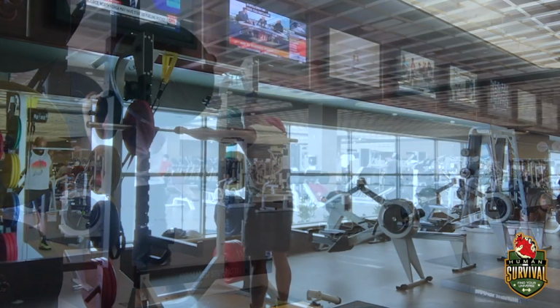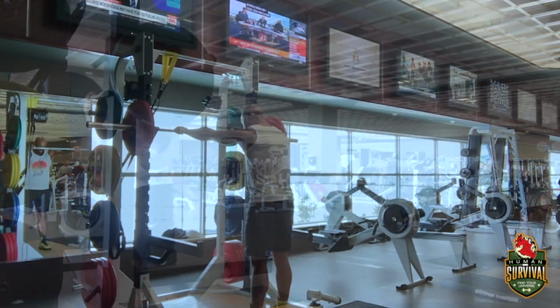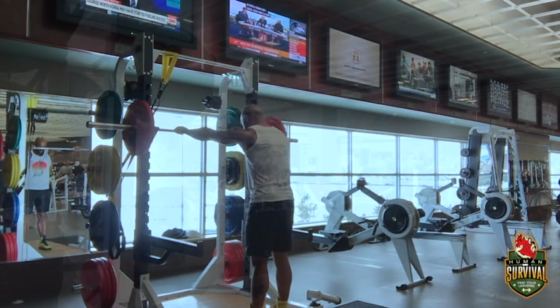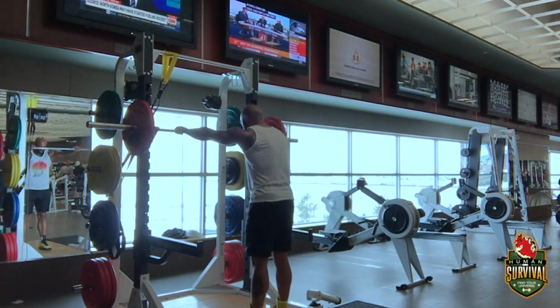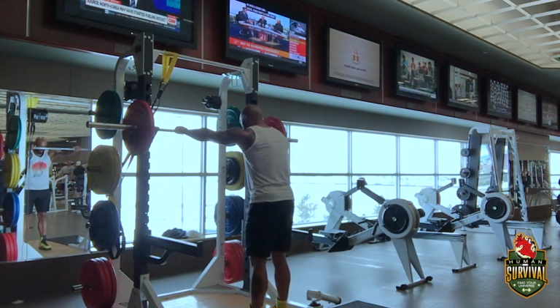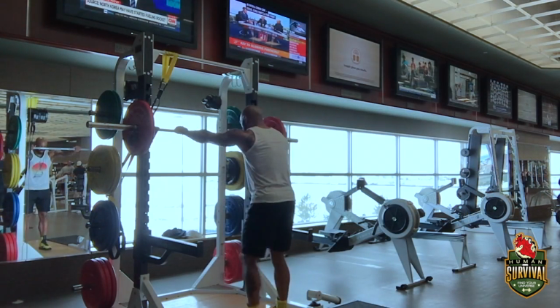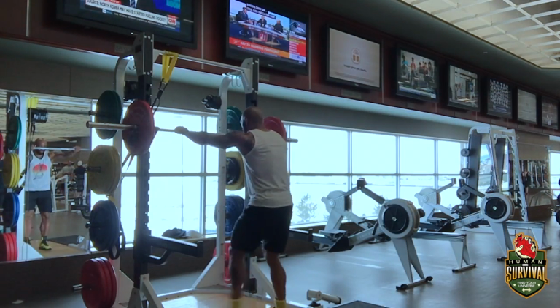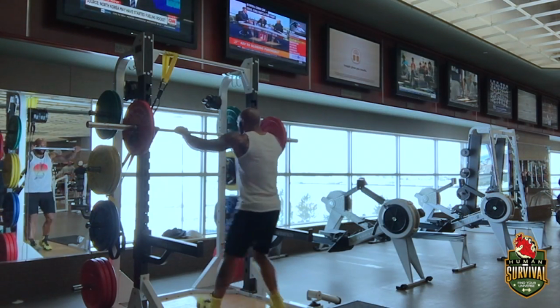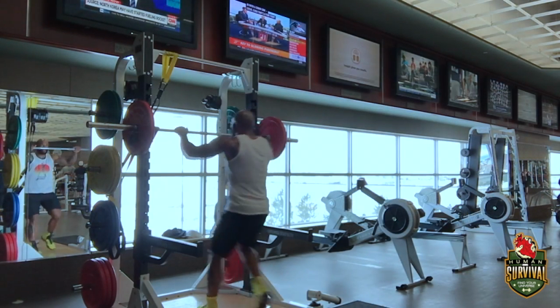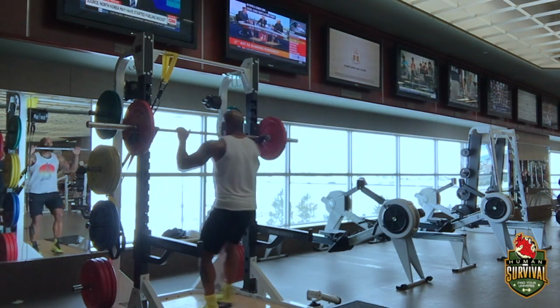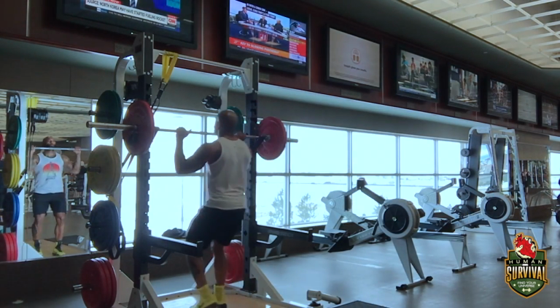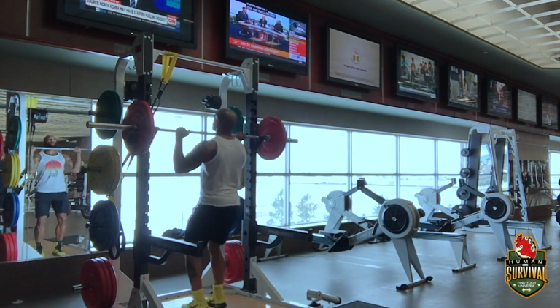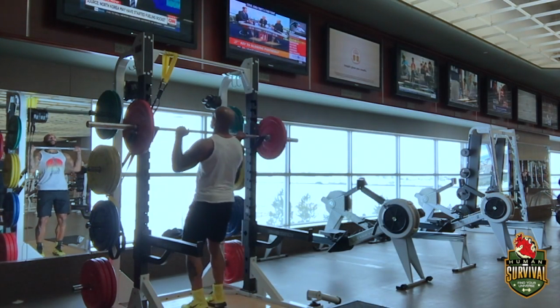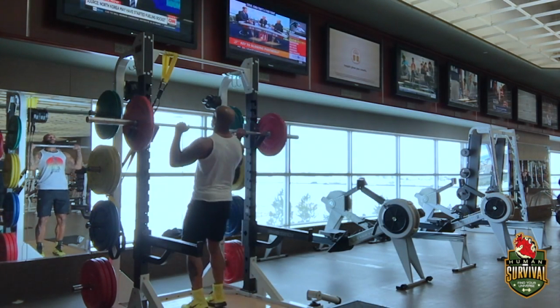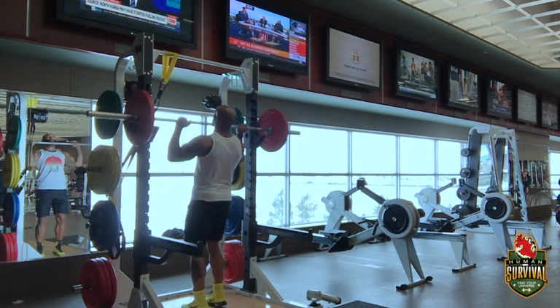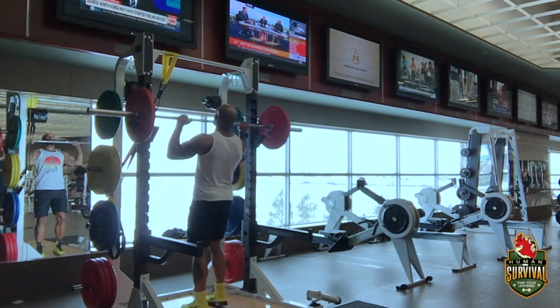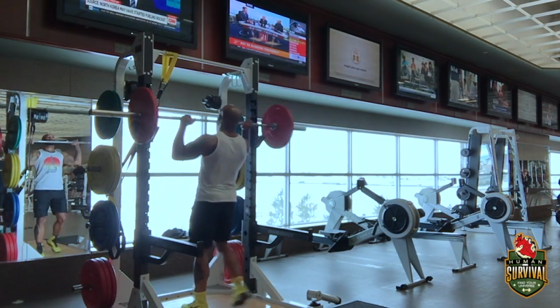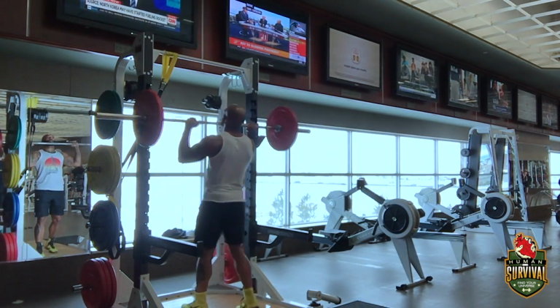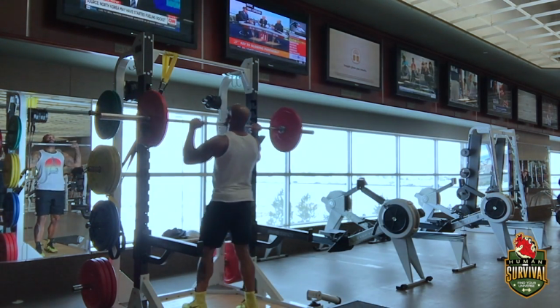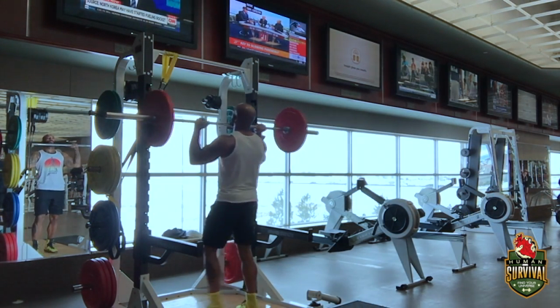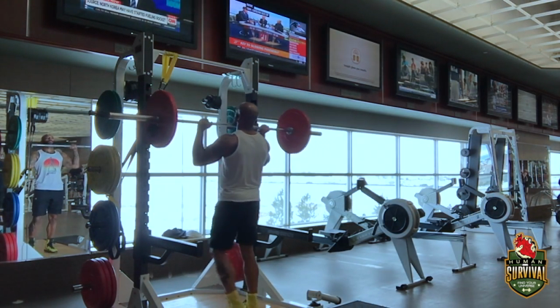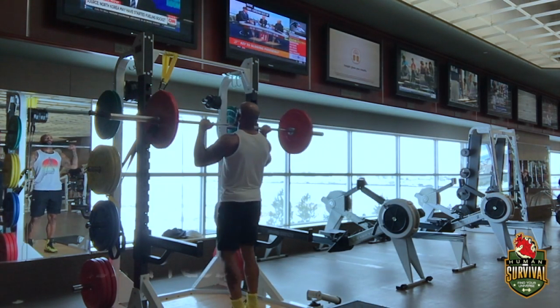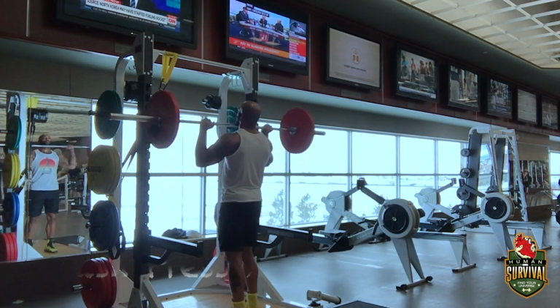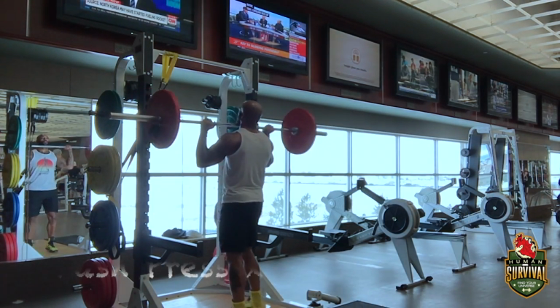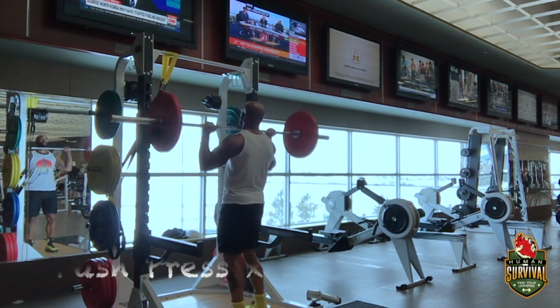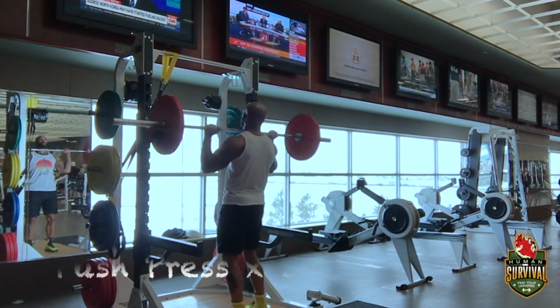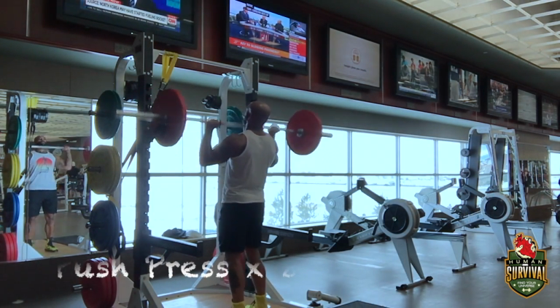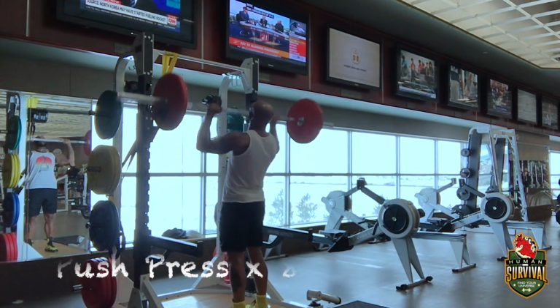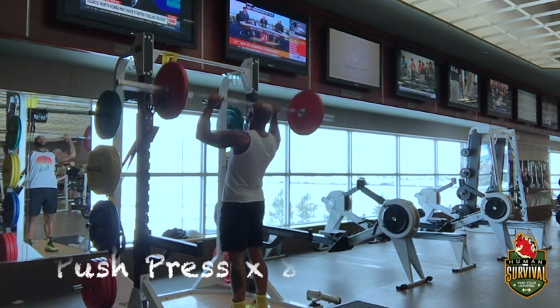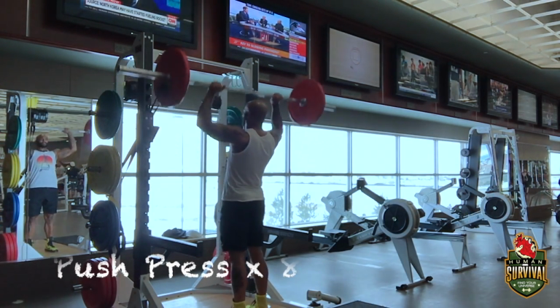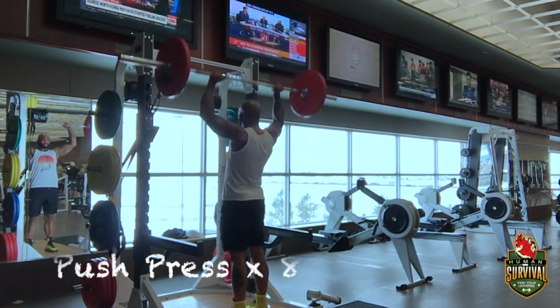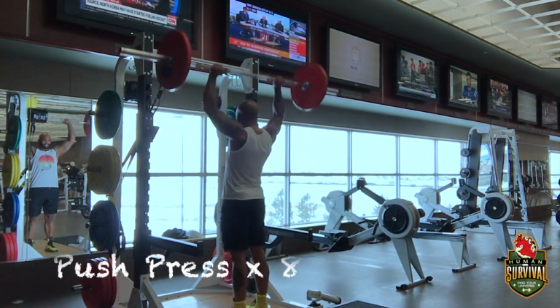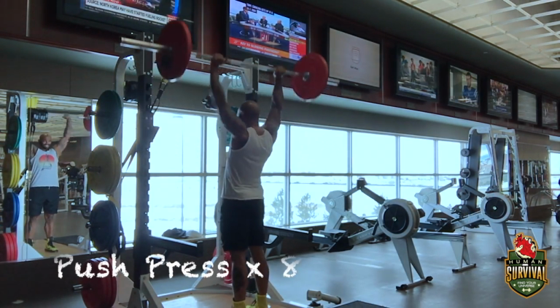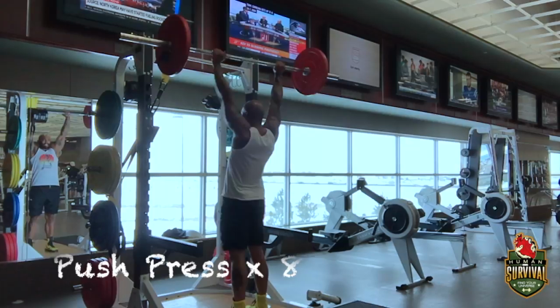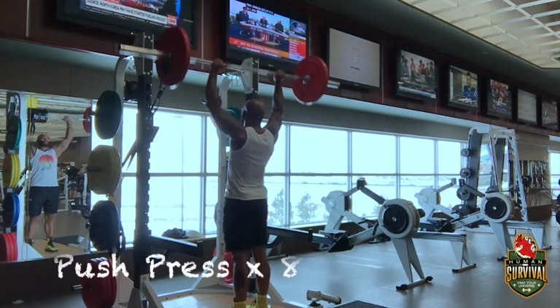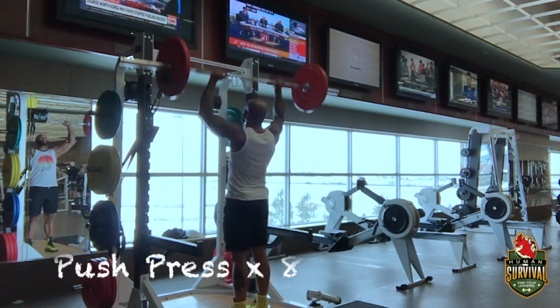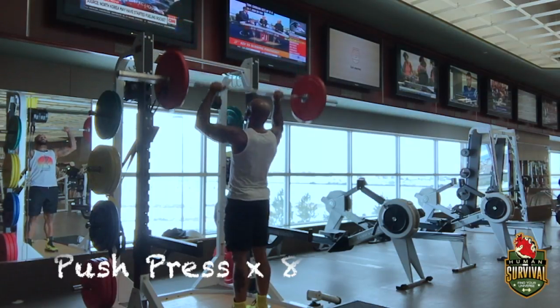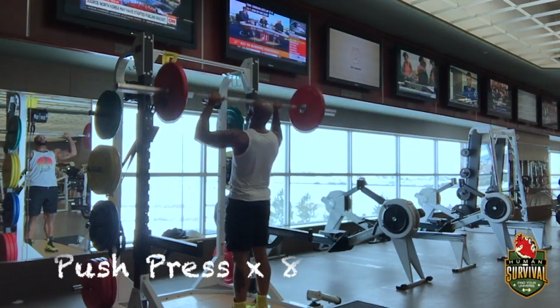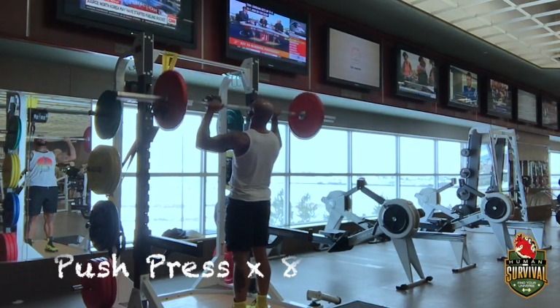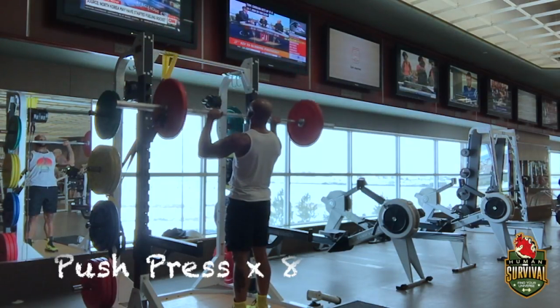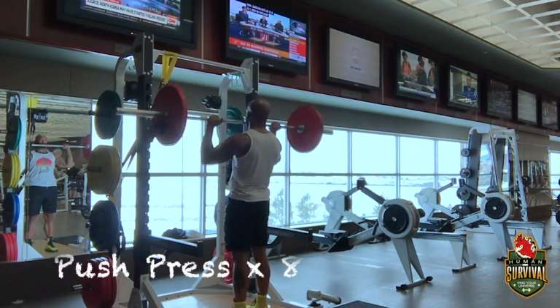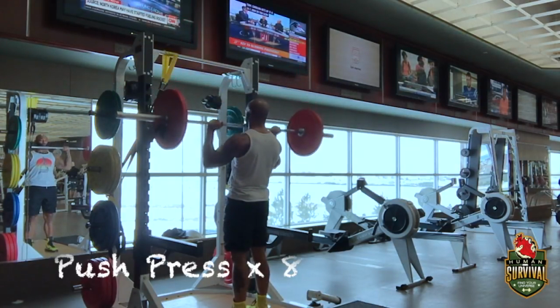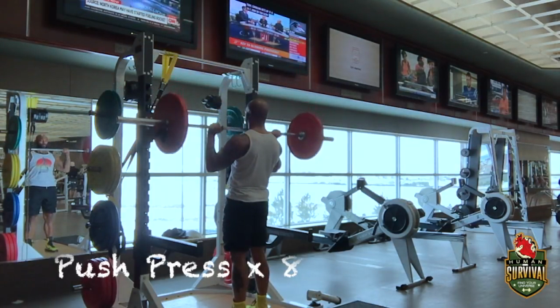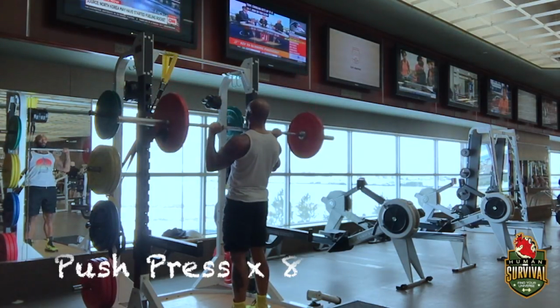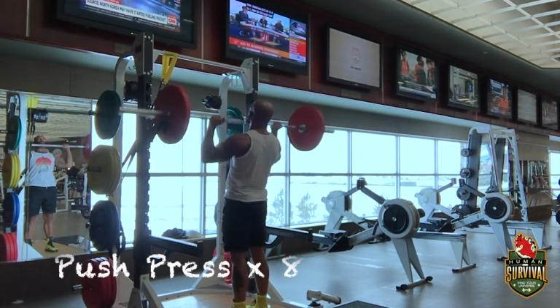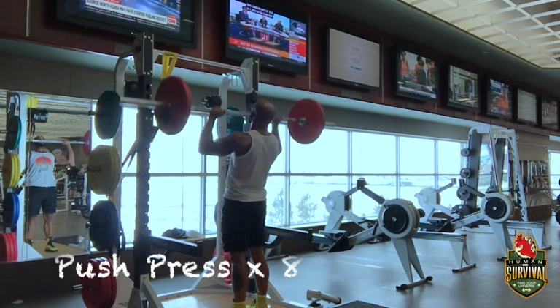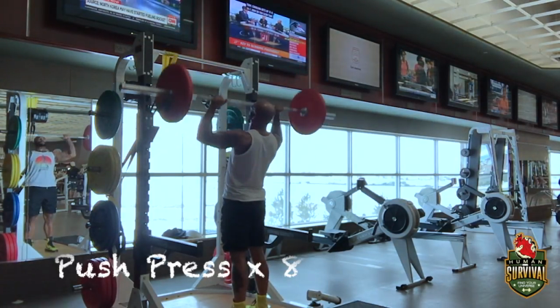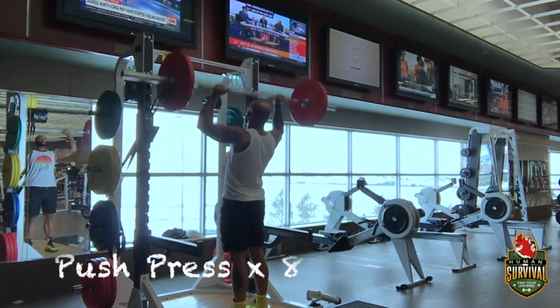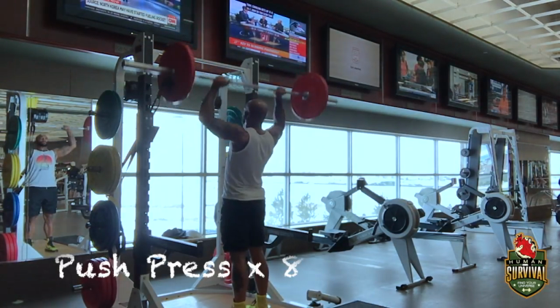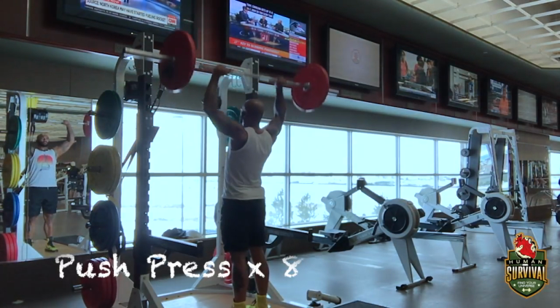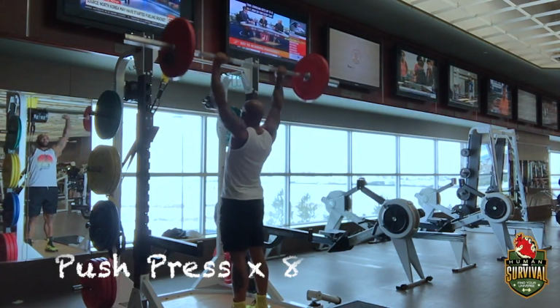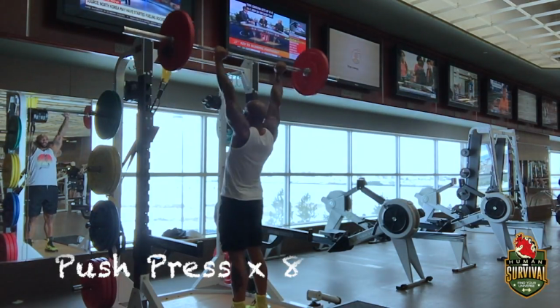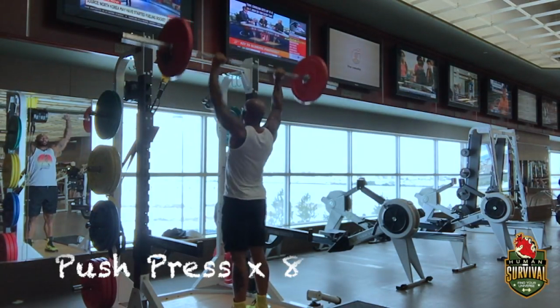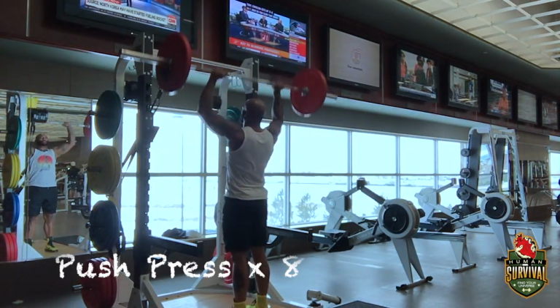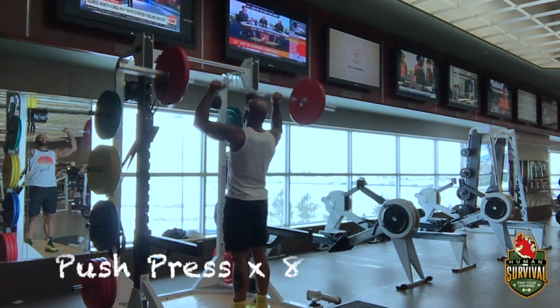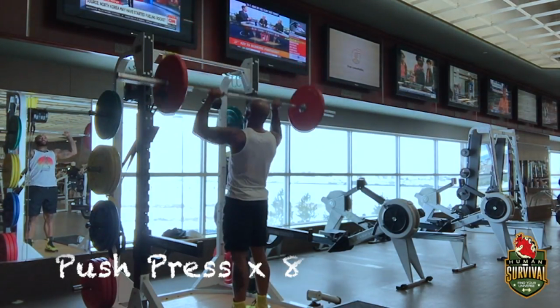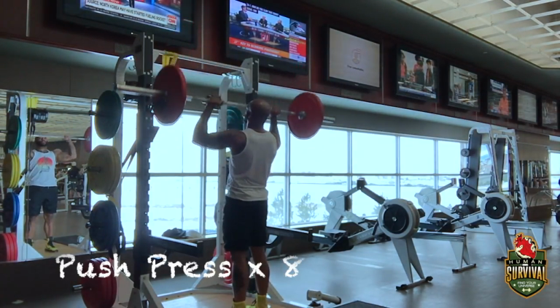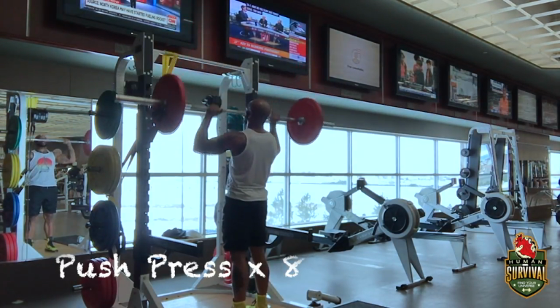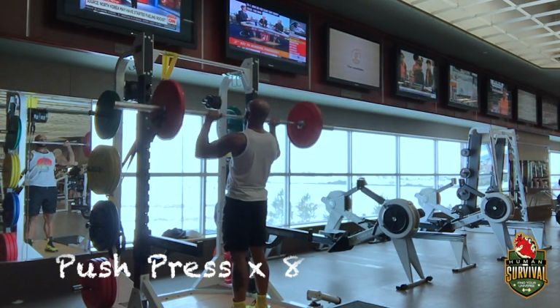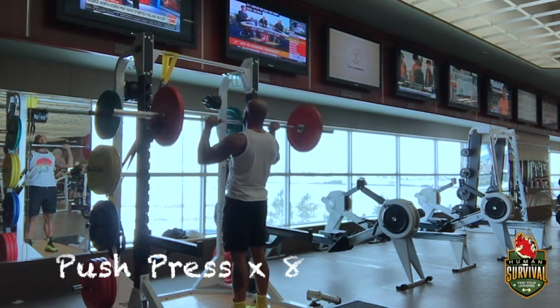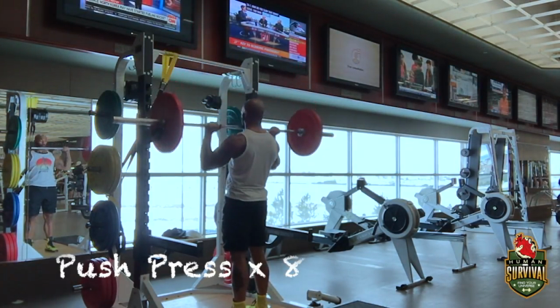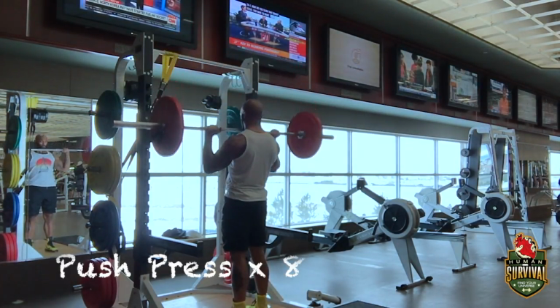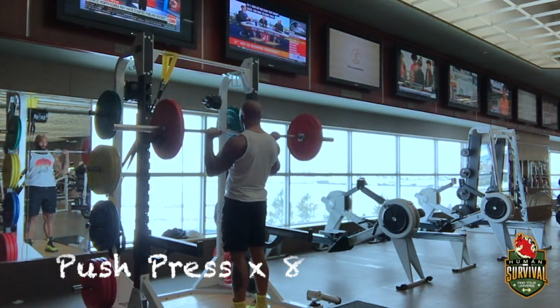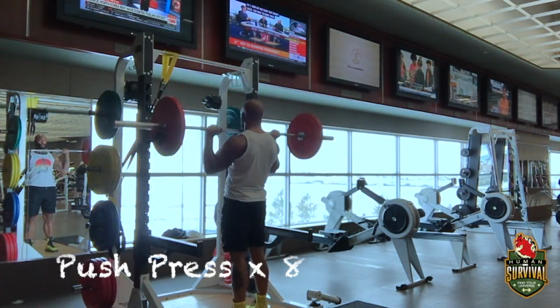Third working set. You should be real warm by now. Two sets of eight. Be sure to keep increasing the weight every single time.